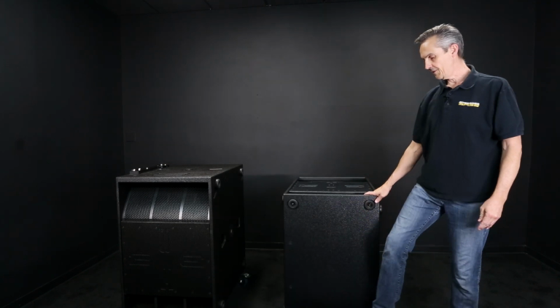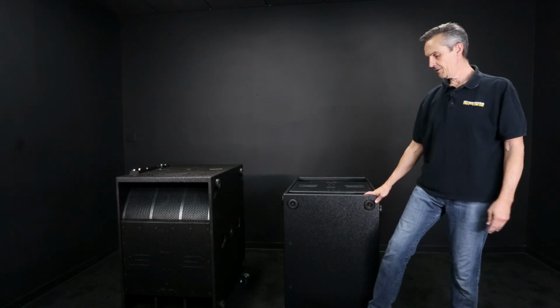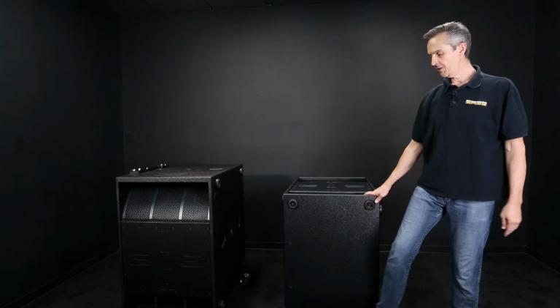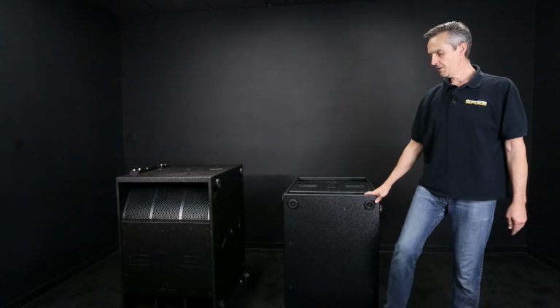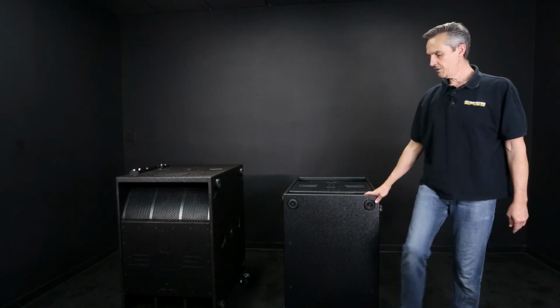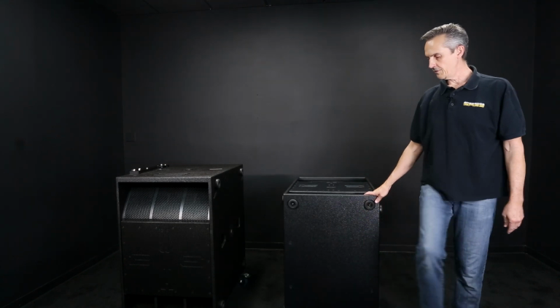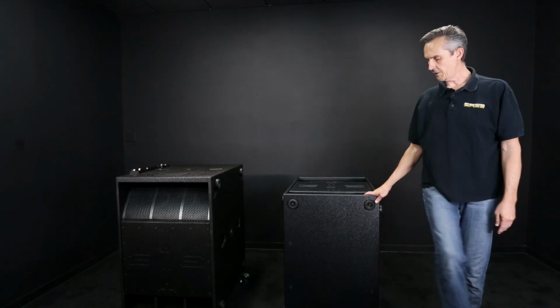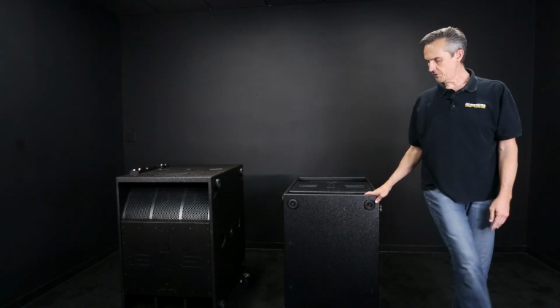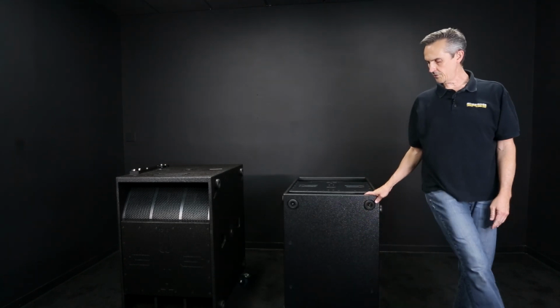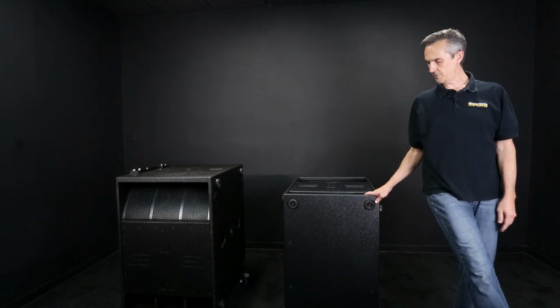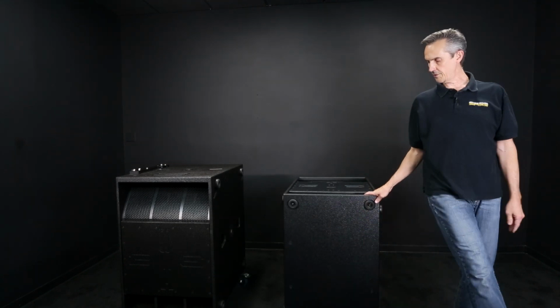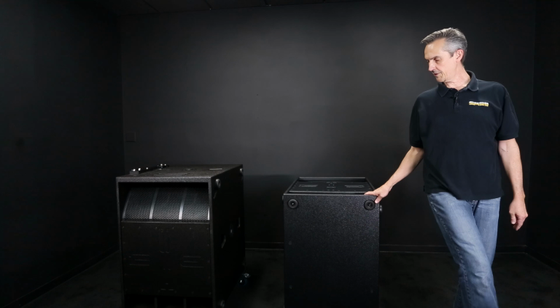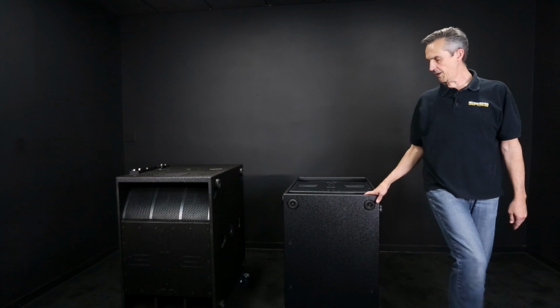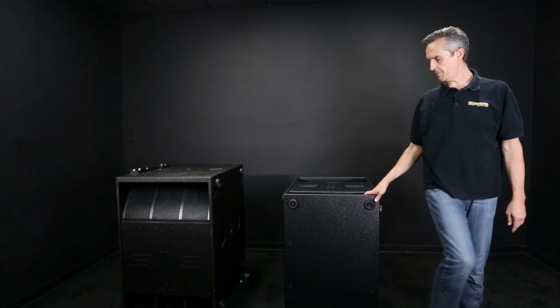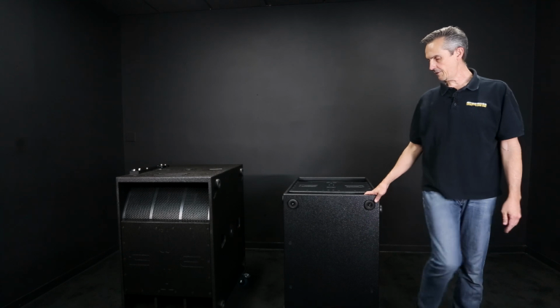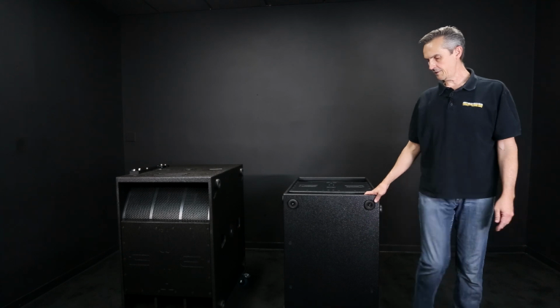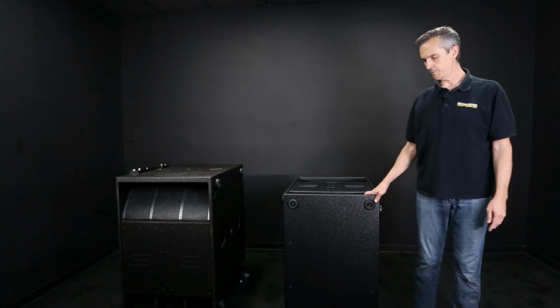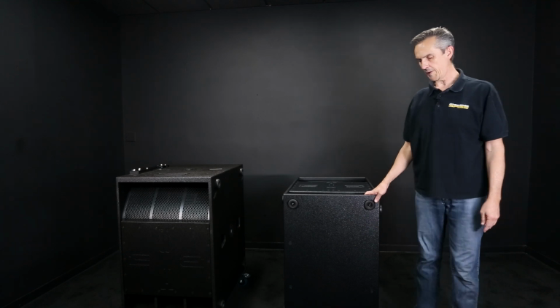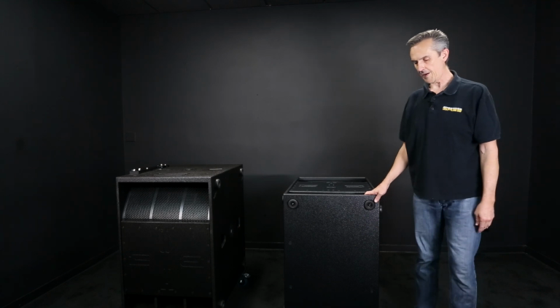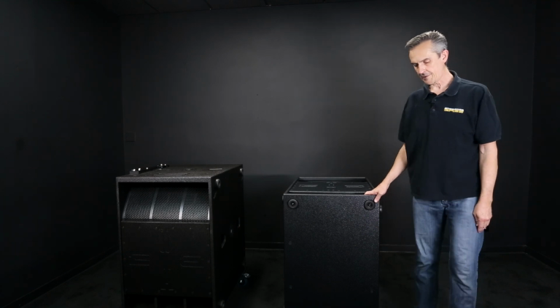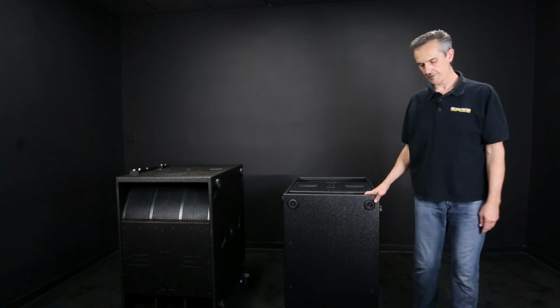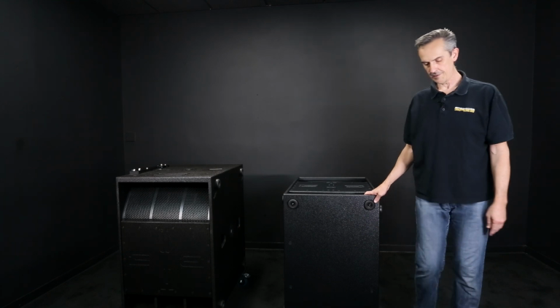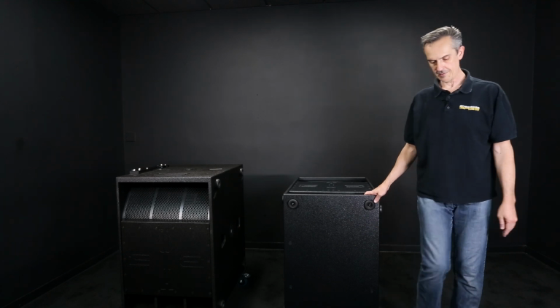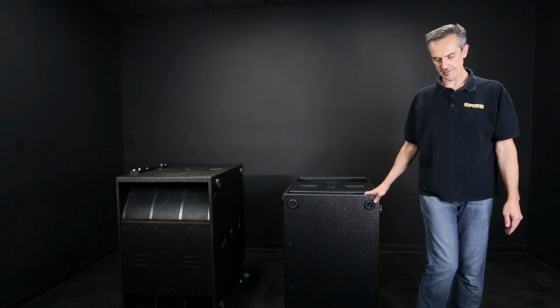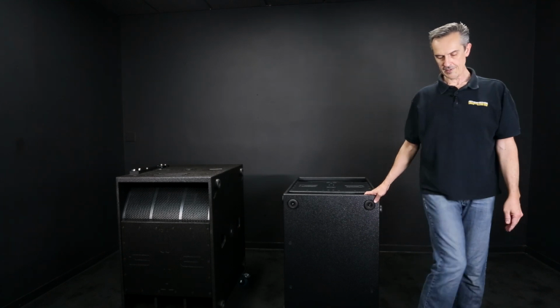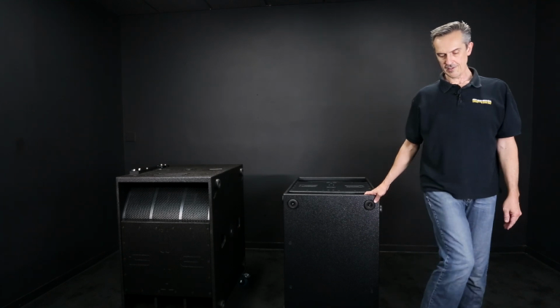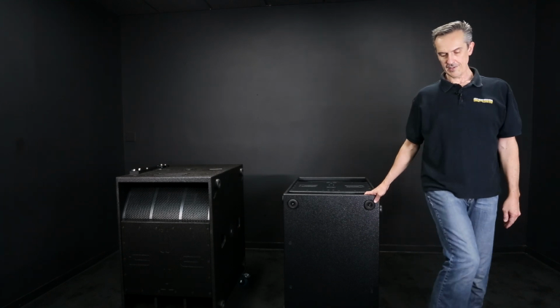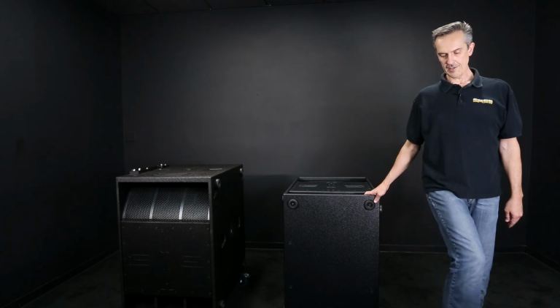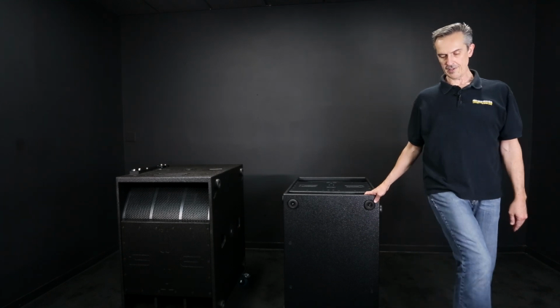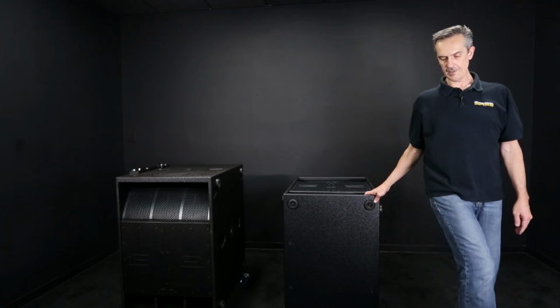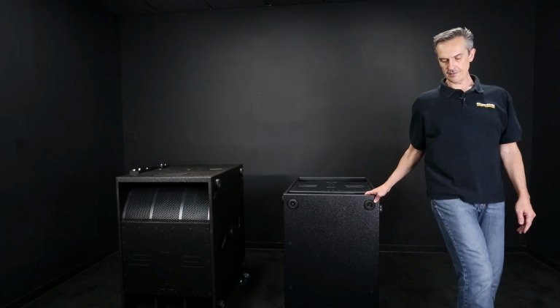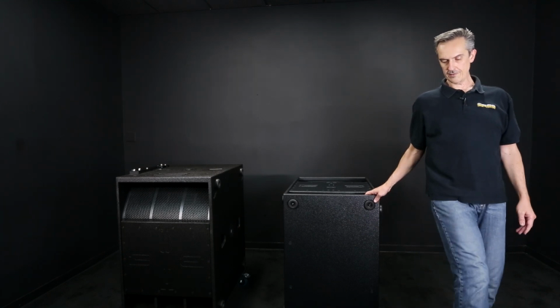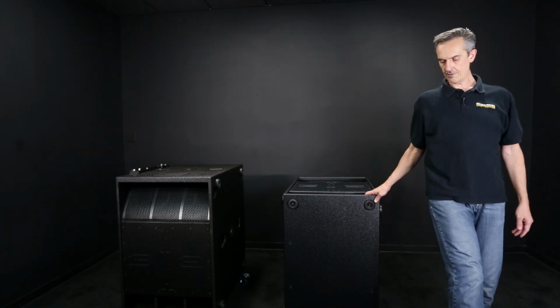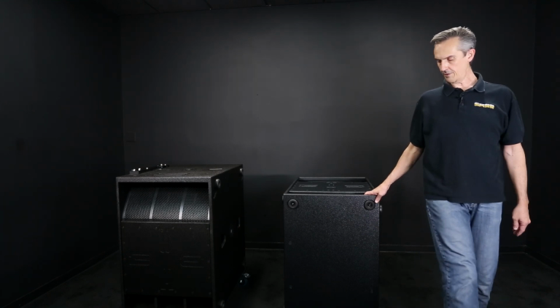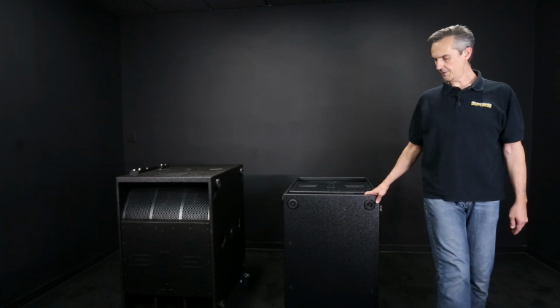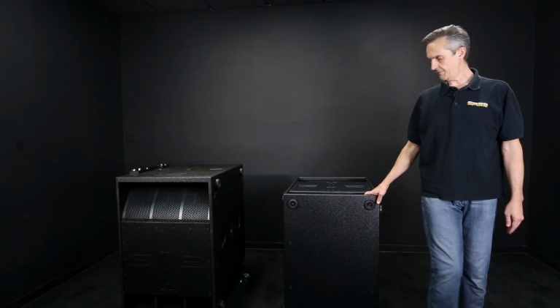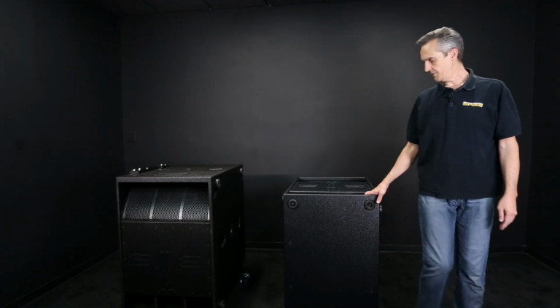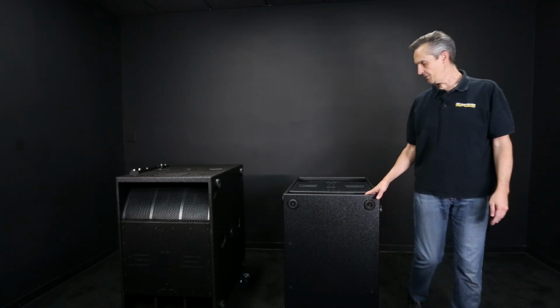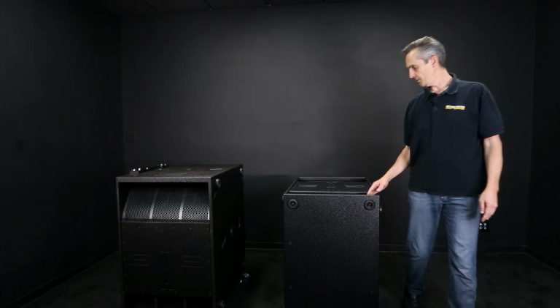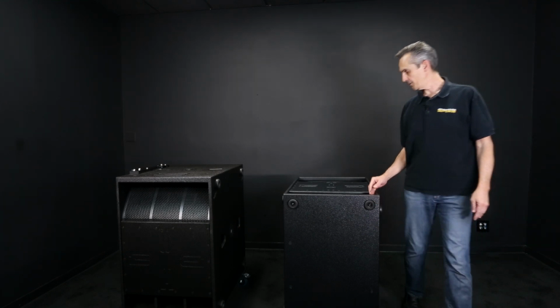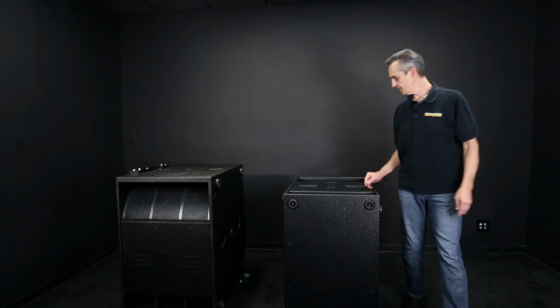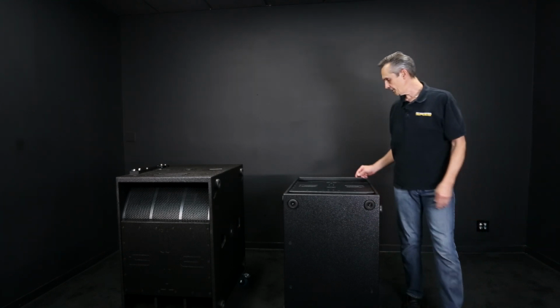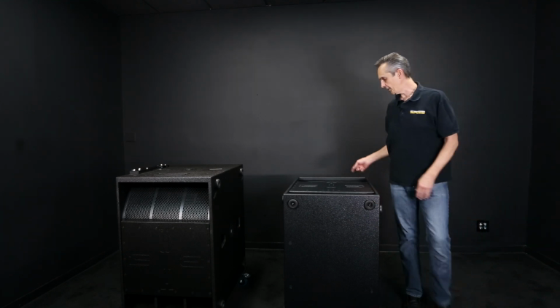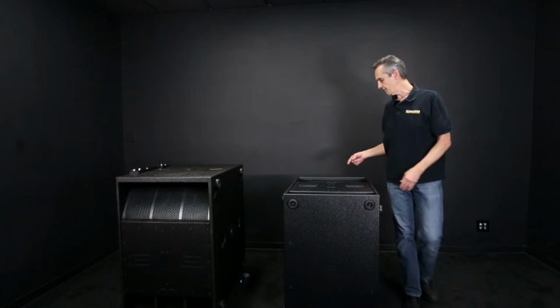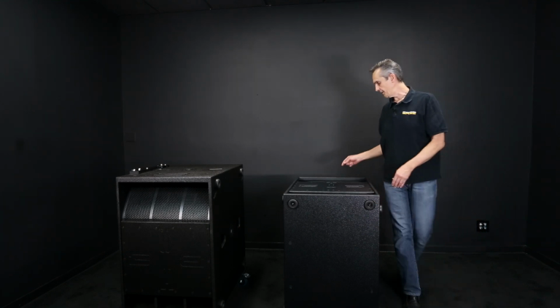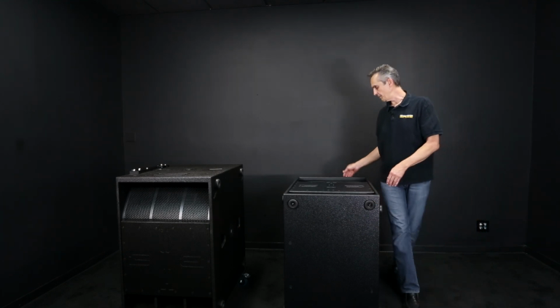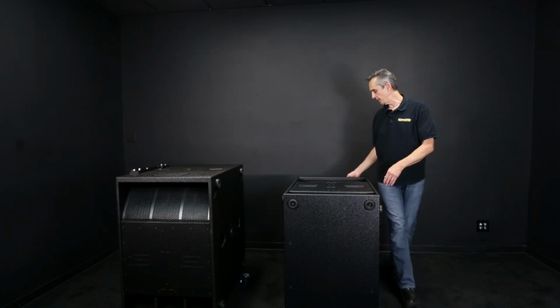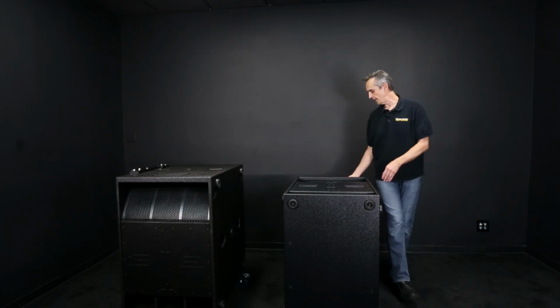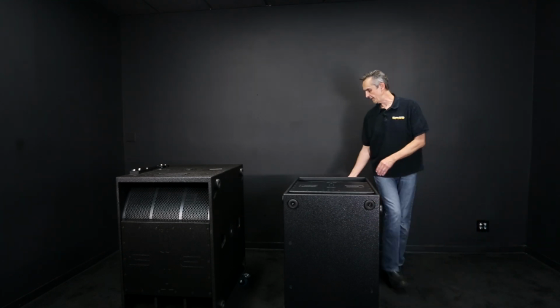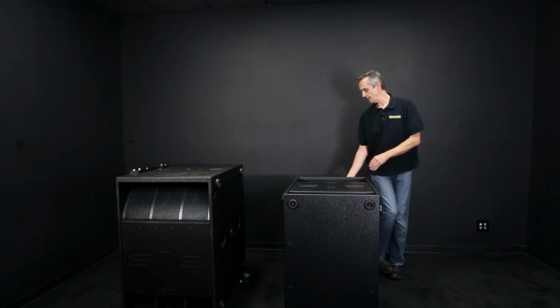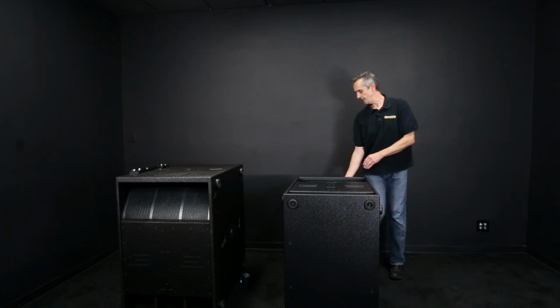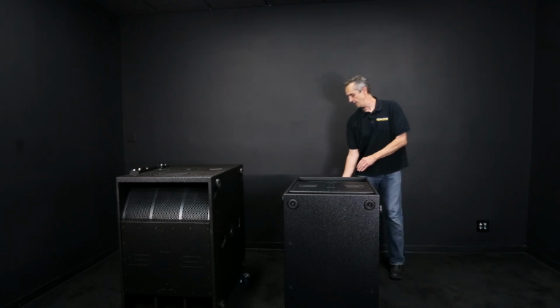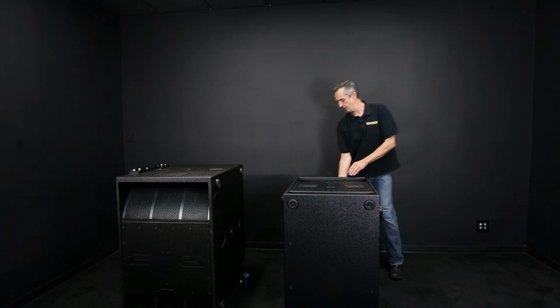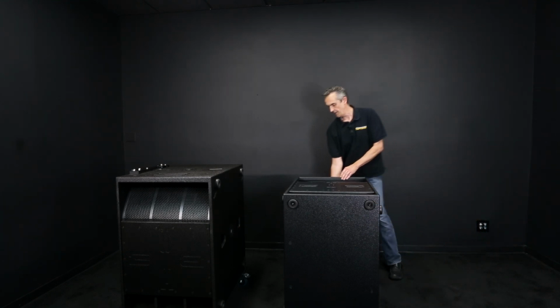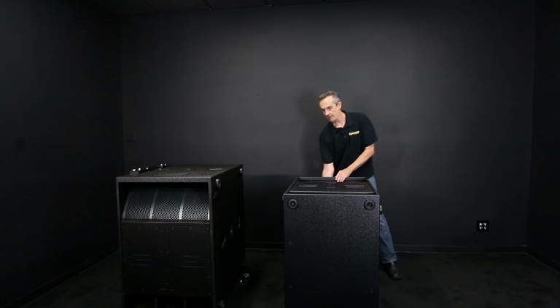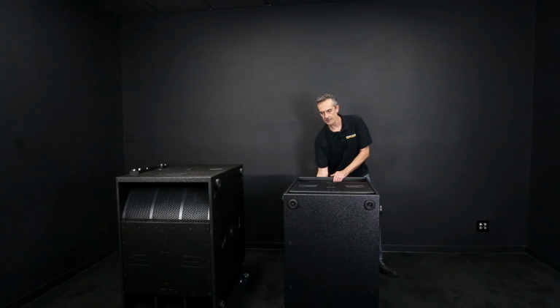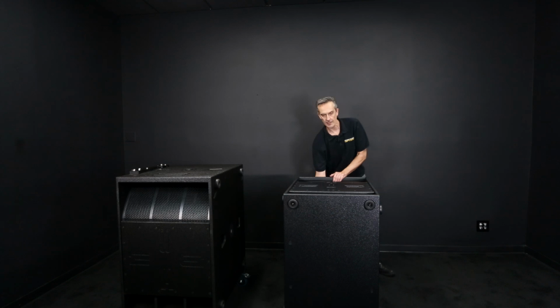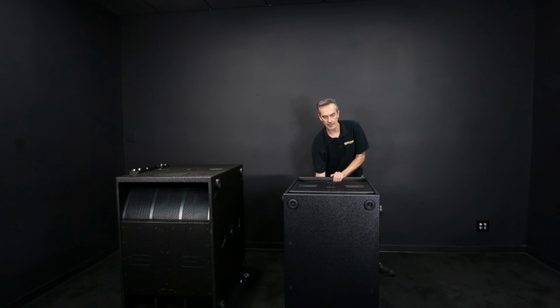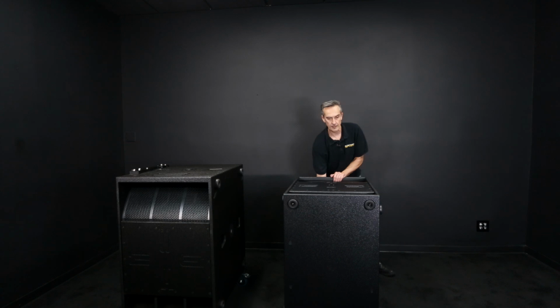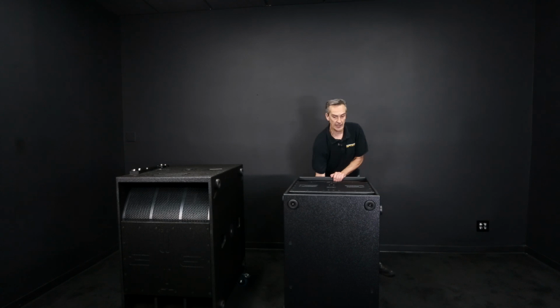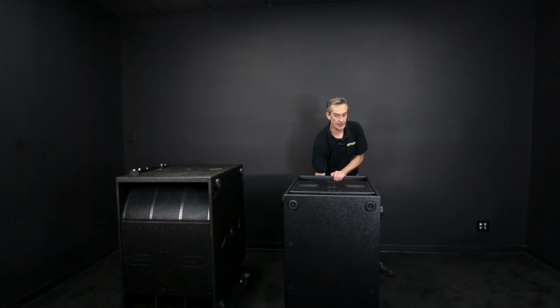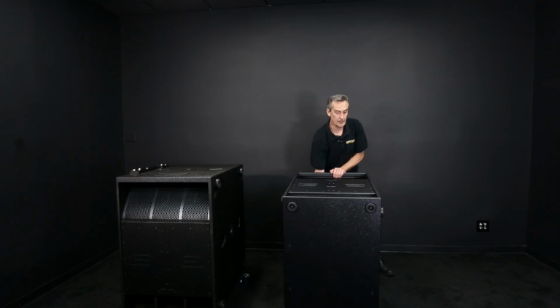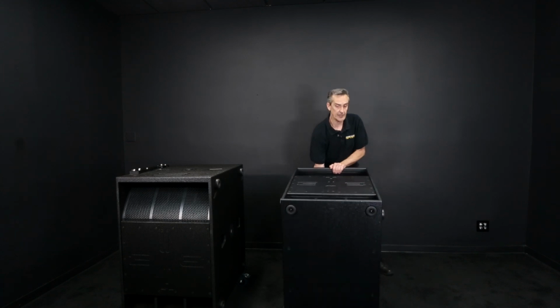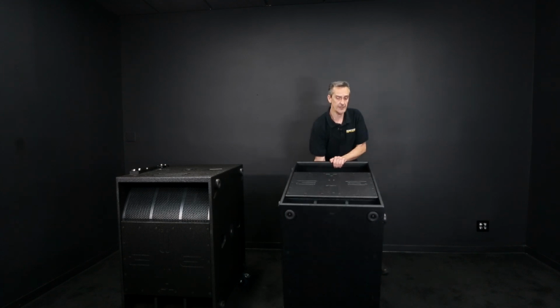Now you've got your cabinet on its back, and all you have to do to get it ready to play is stand it back up again.